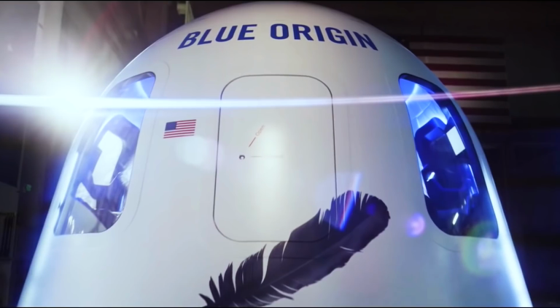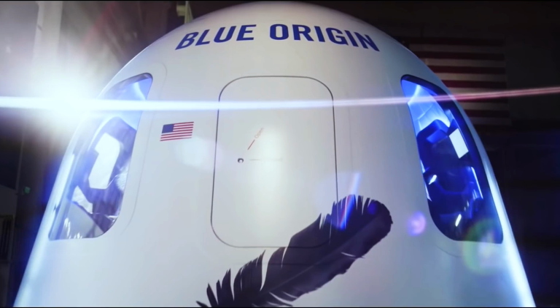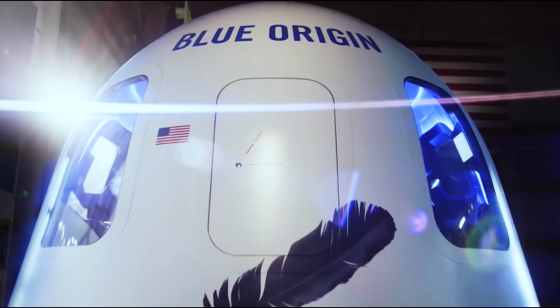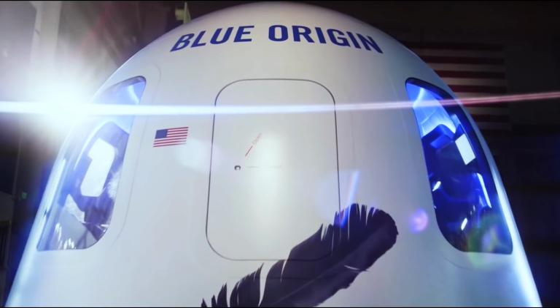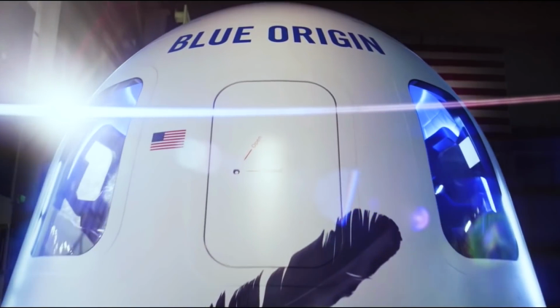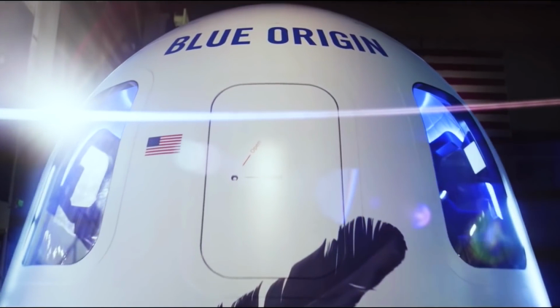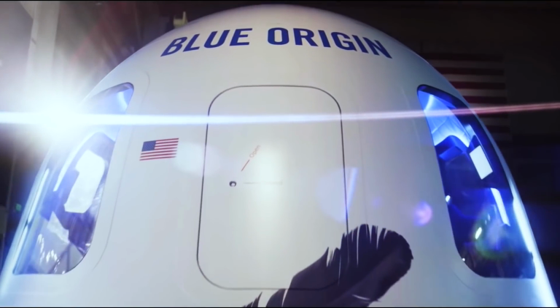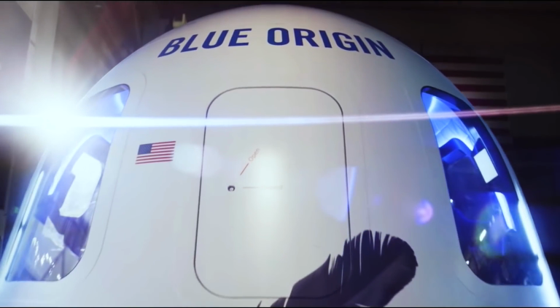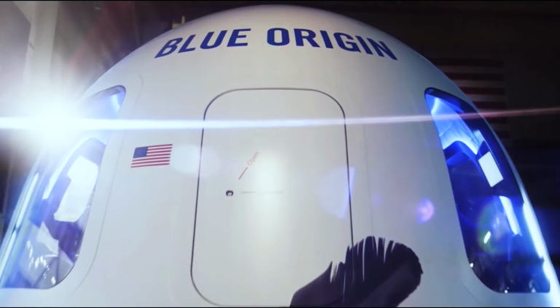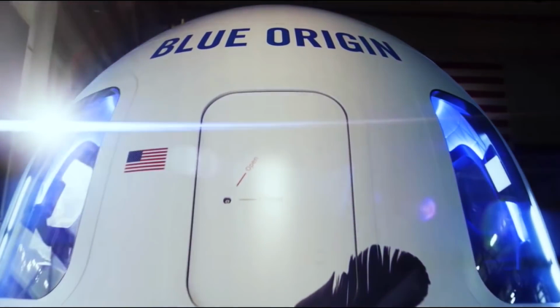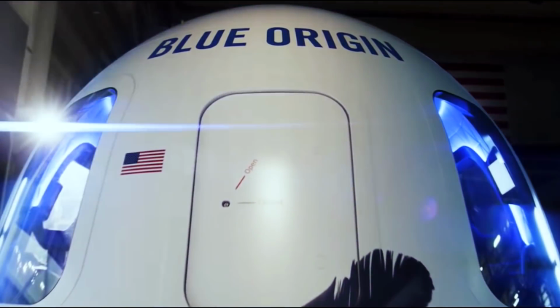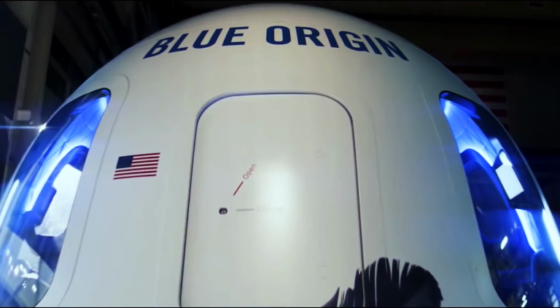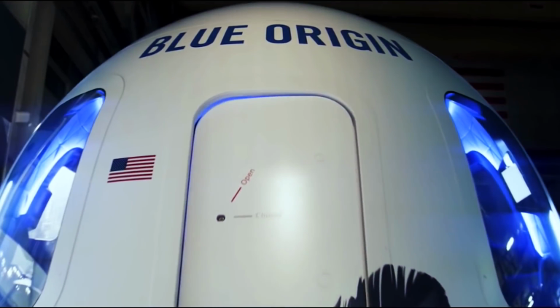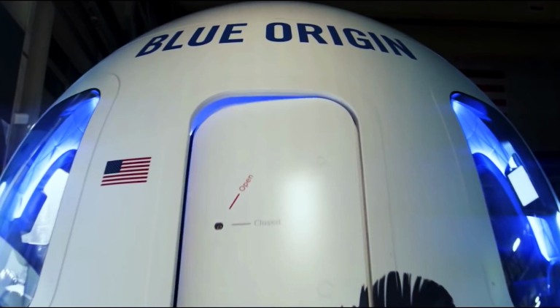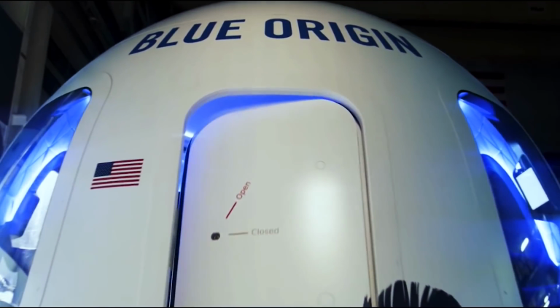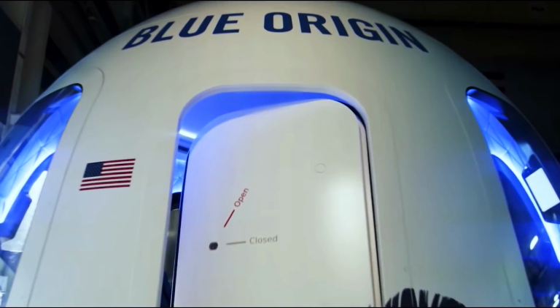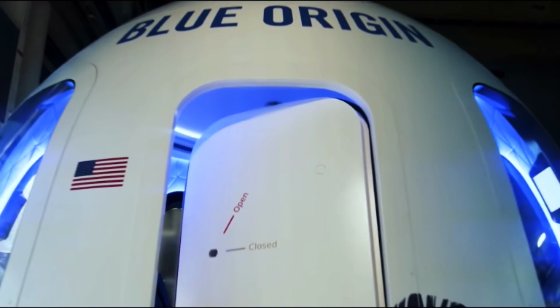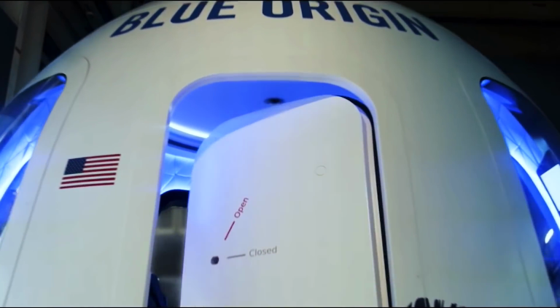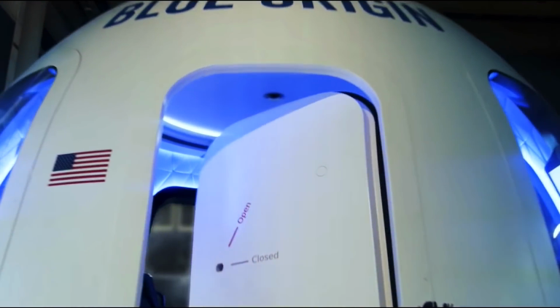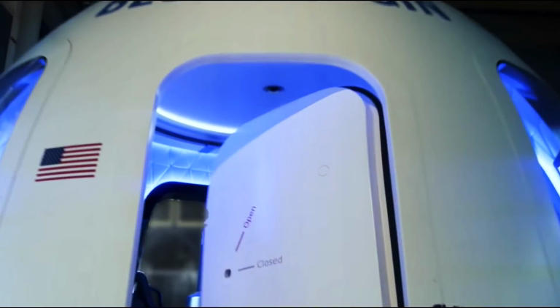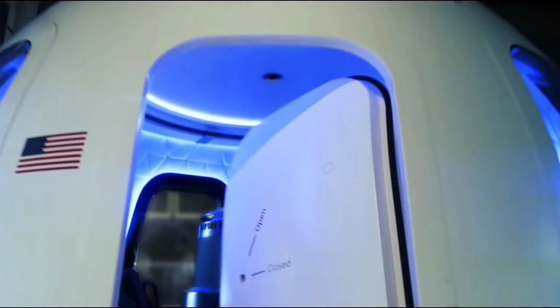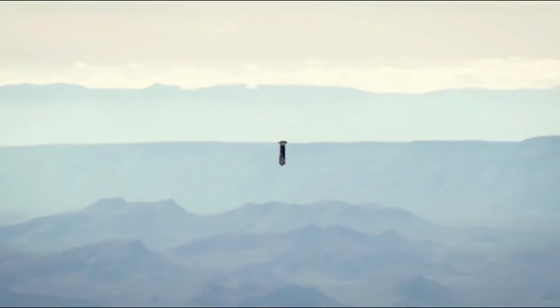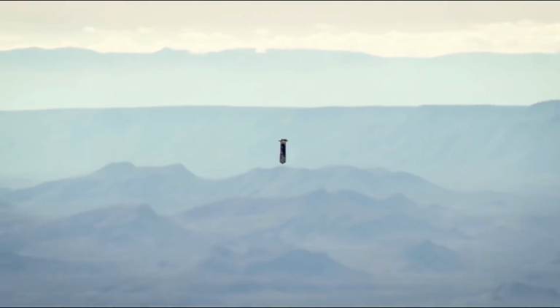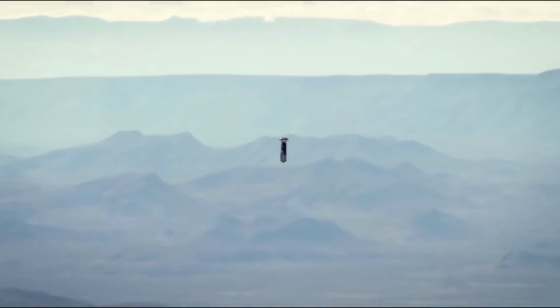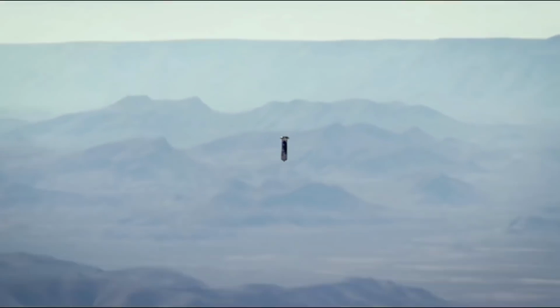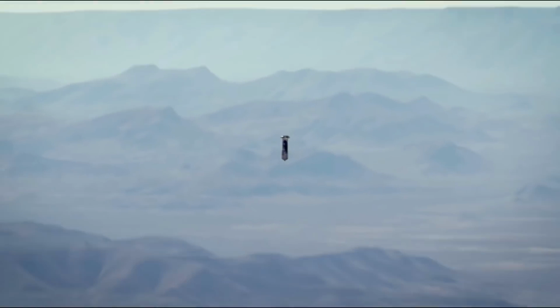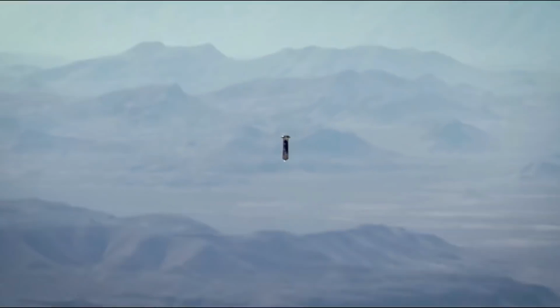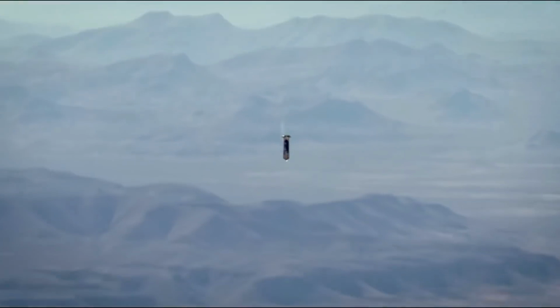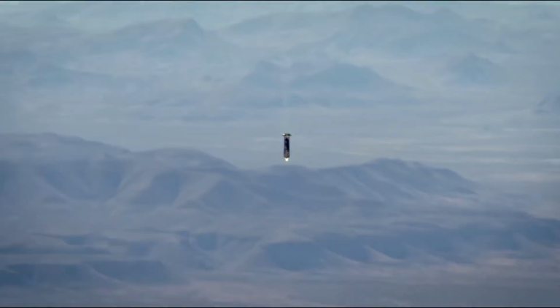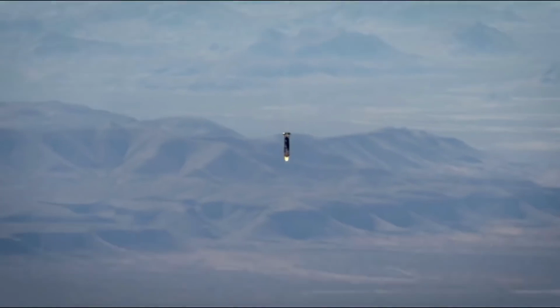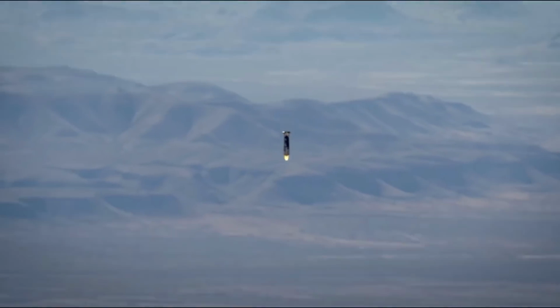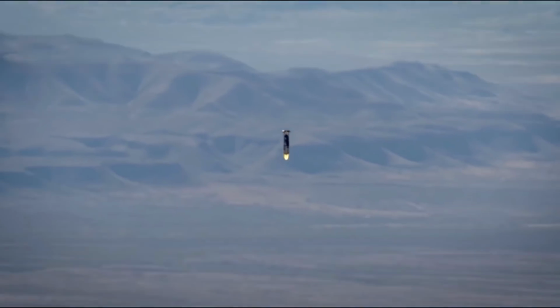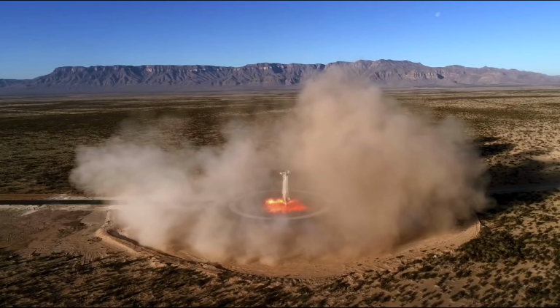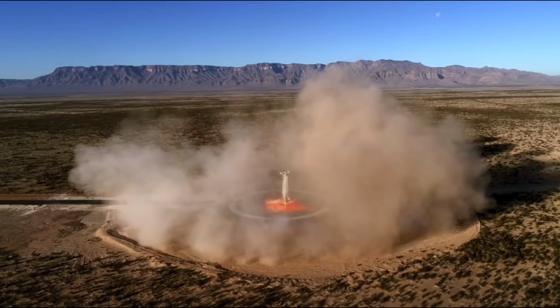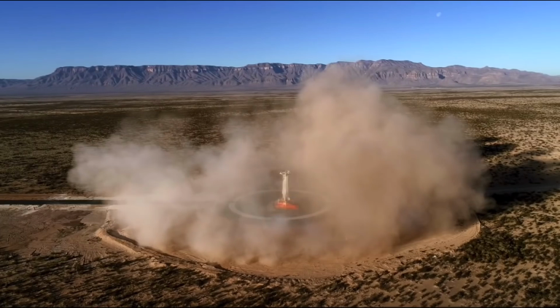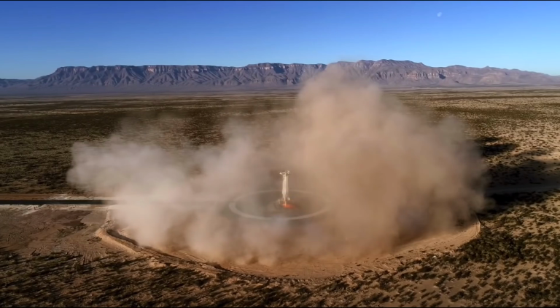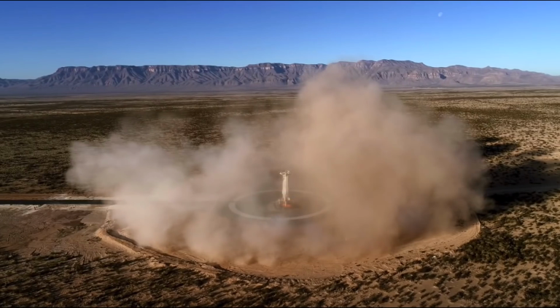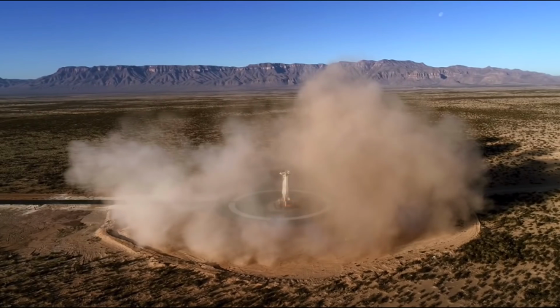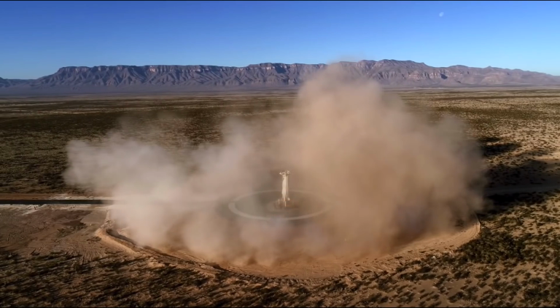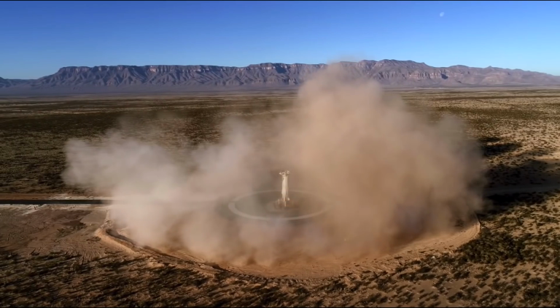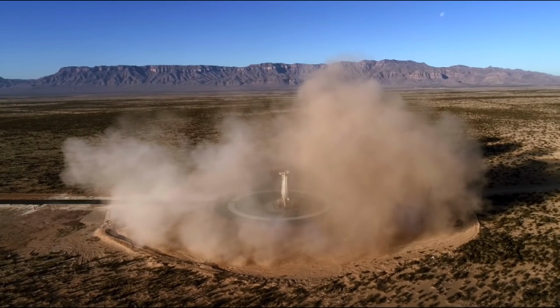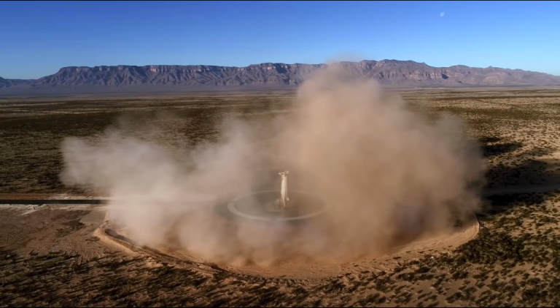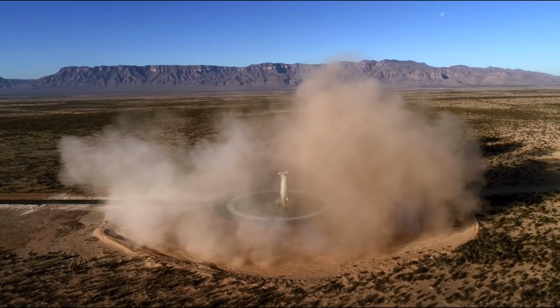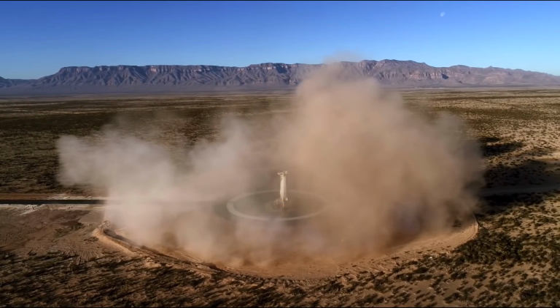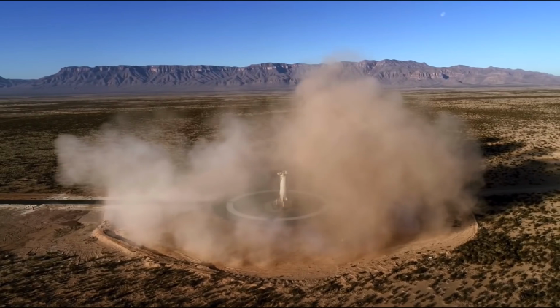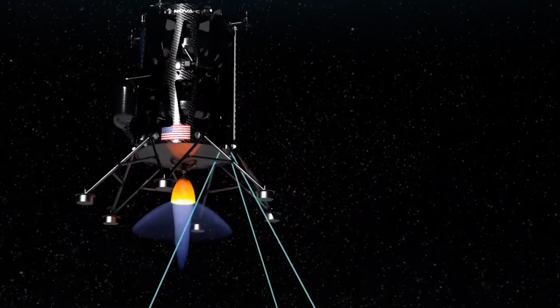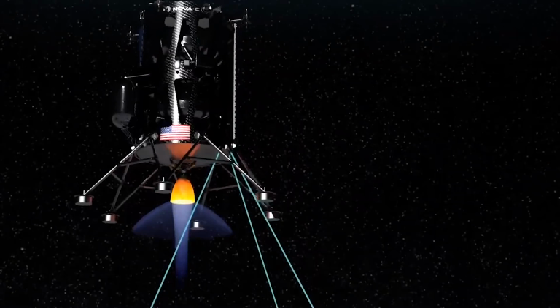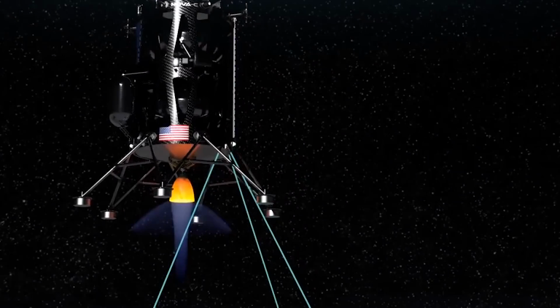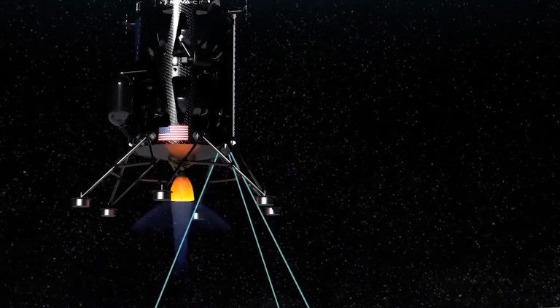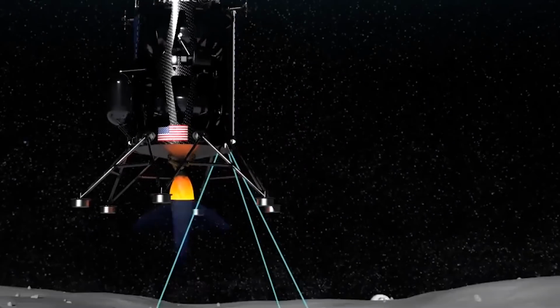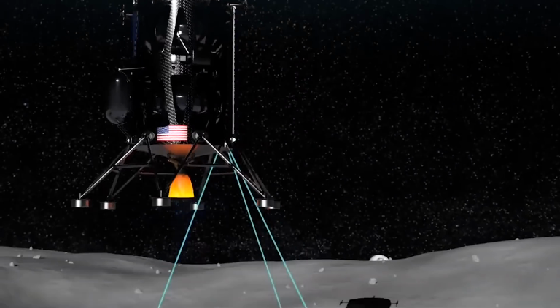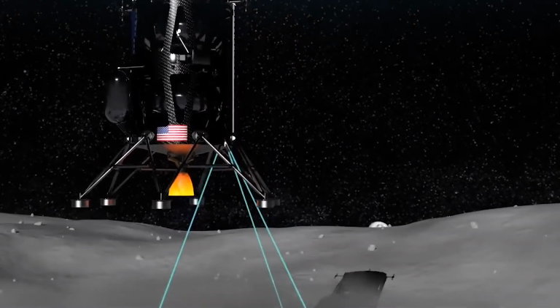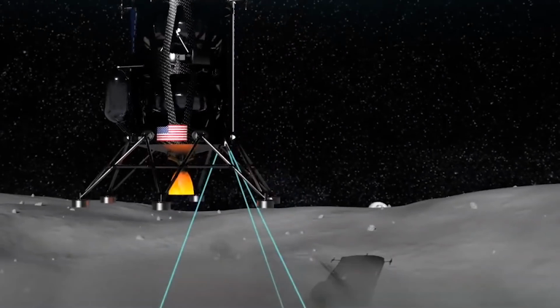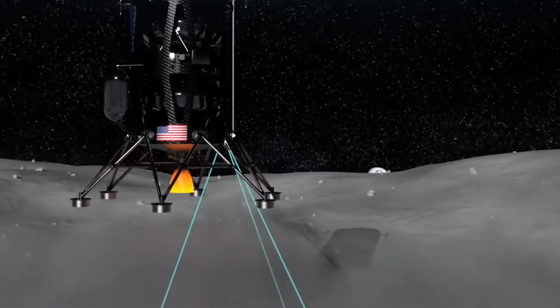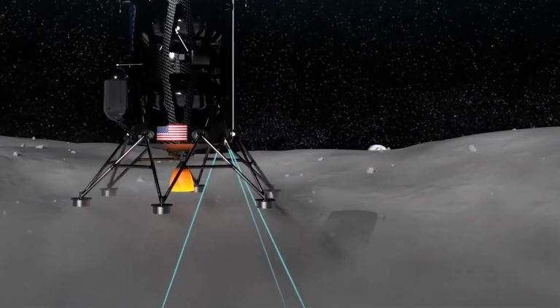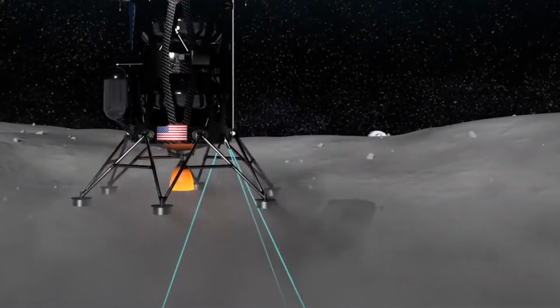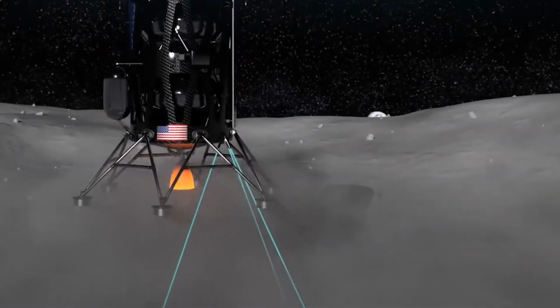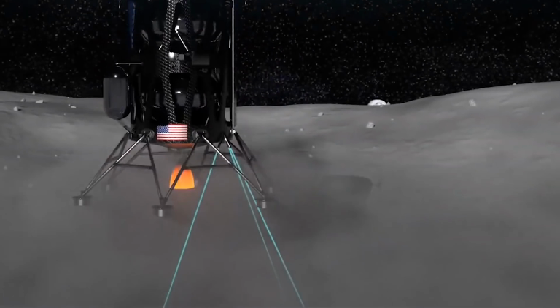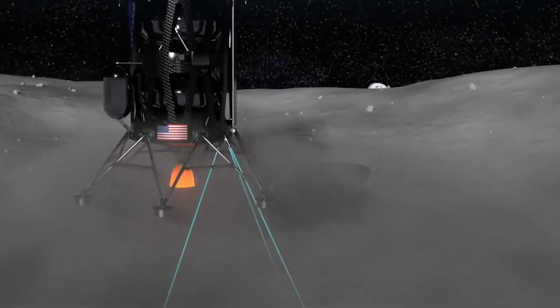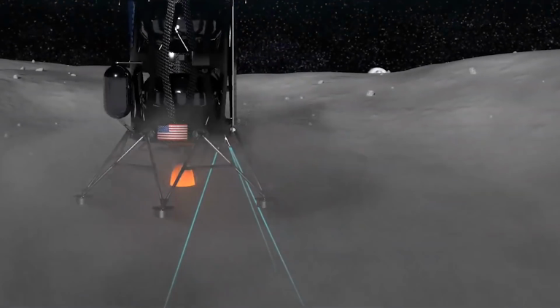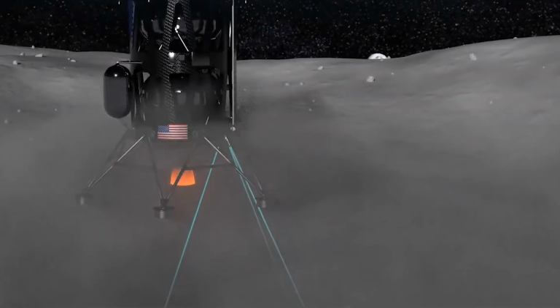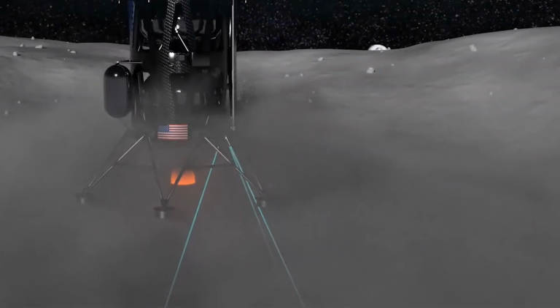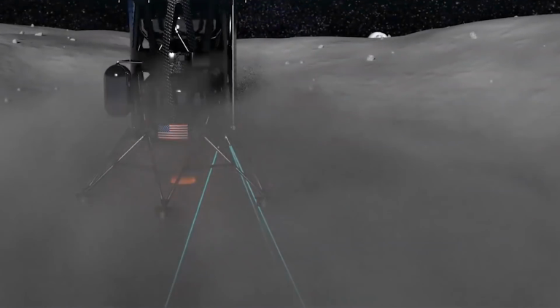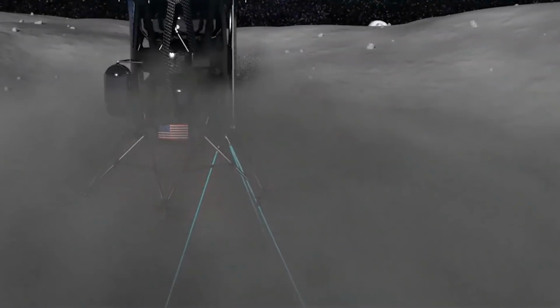New Shepard will help develop and mature these technologies for potential use by NASA and its commercial partners.